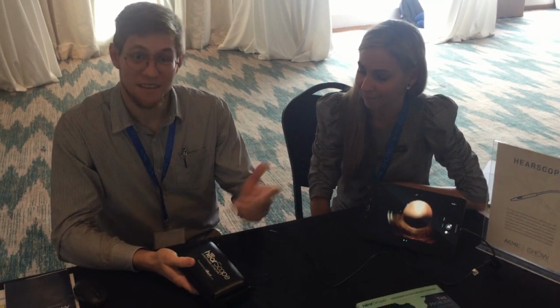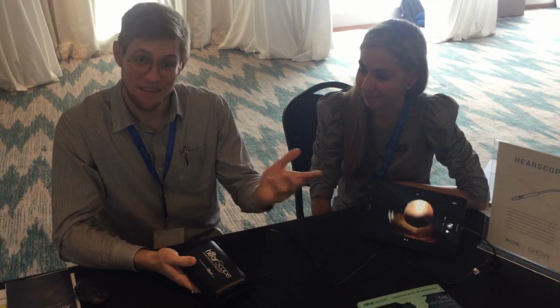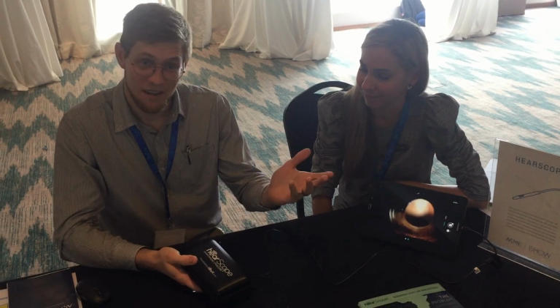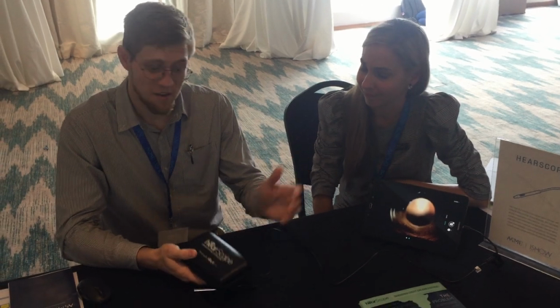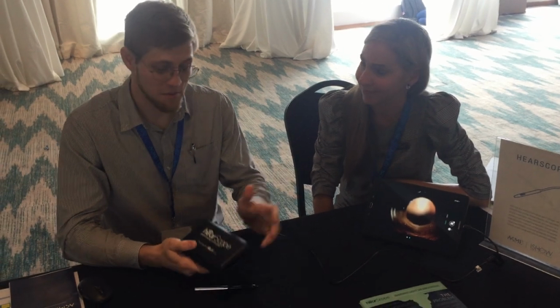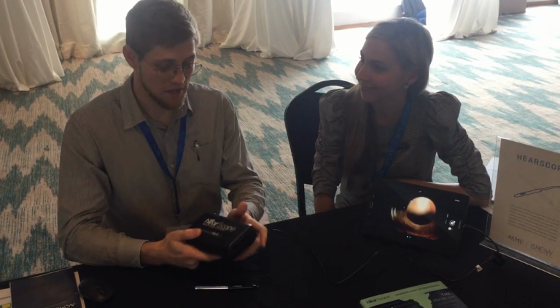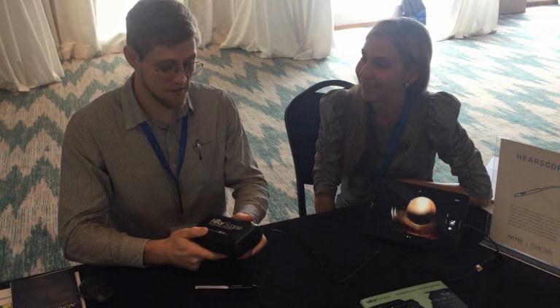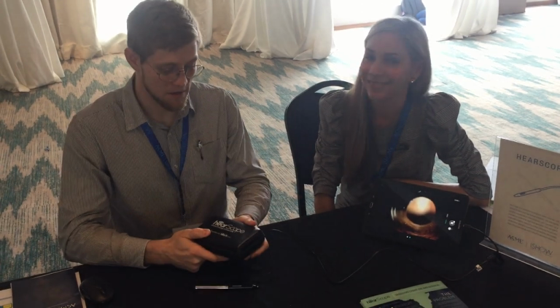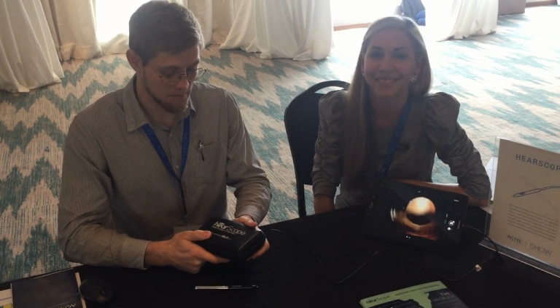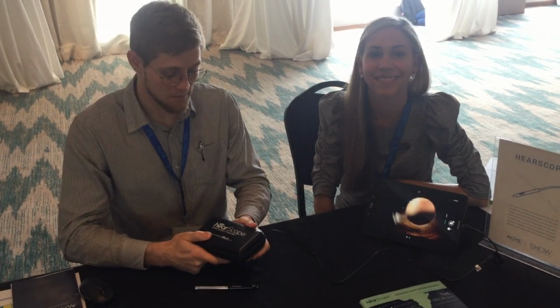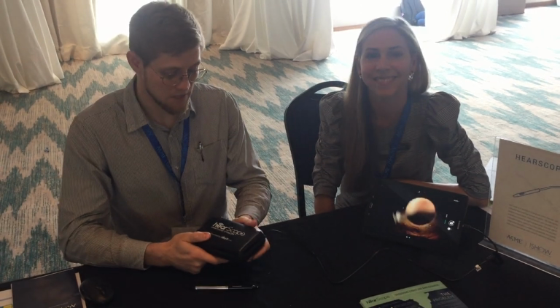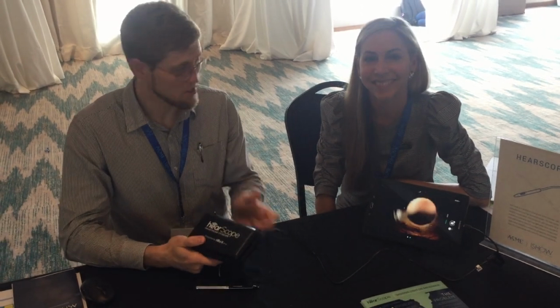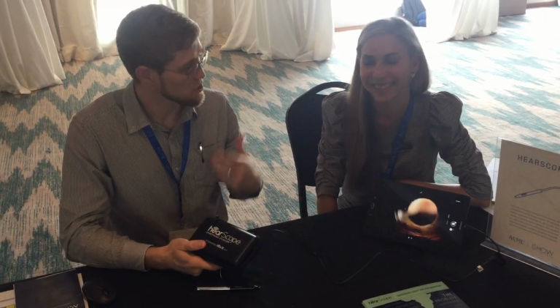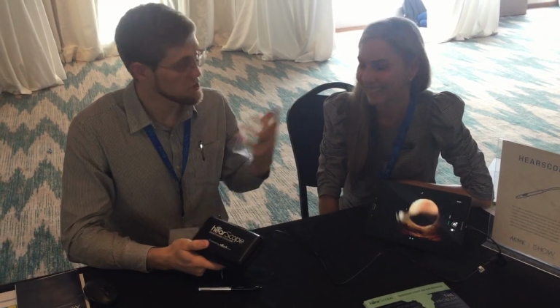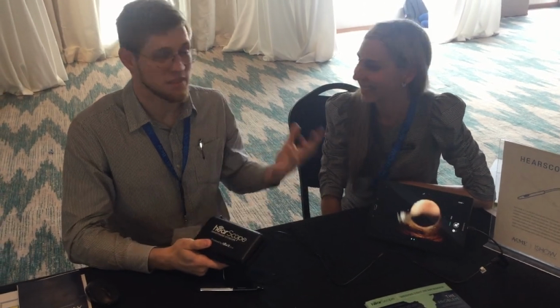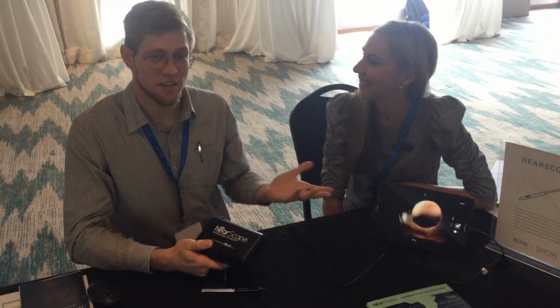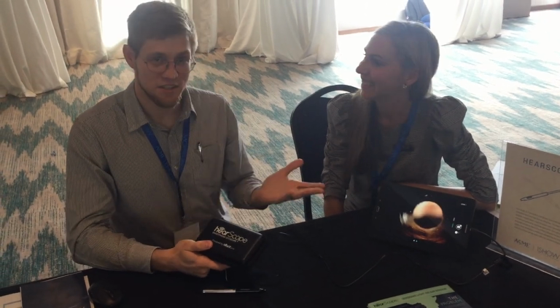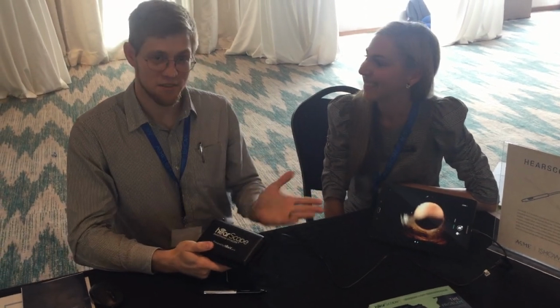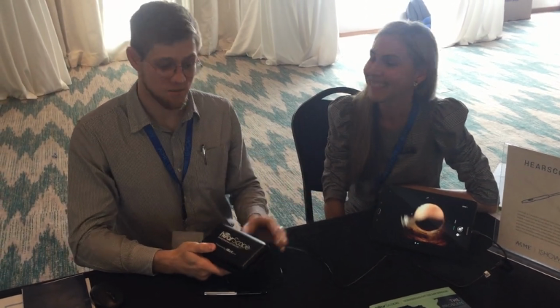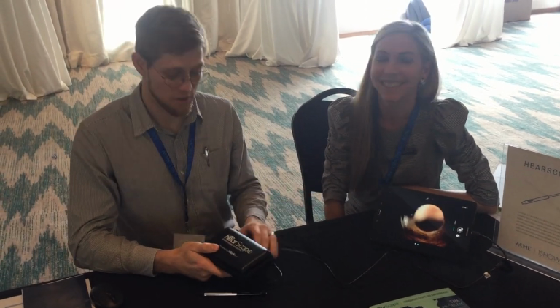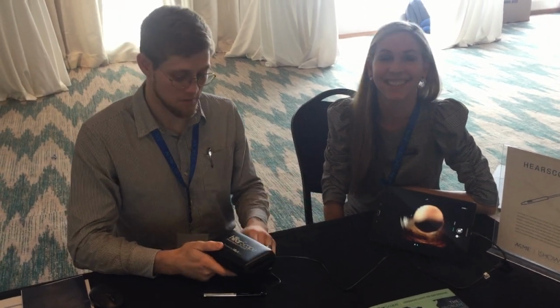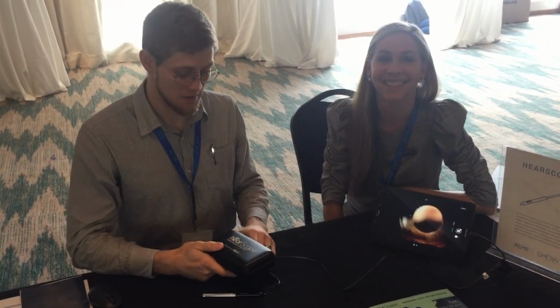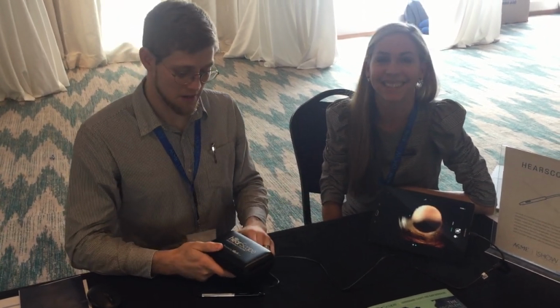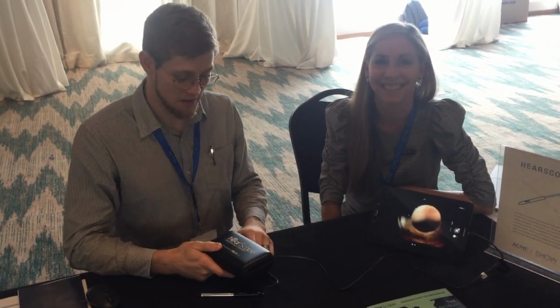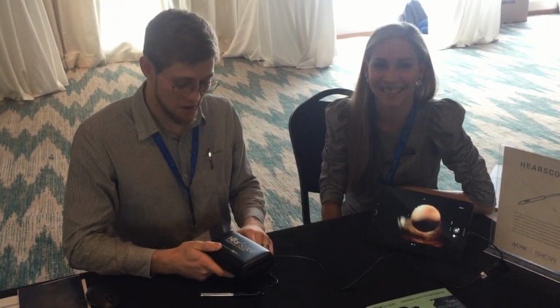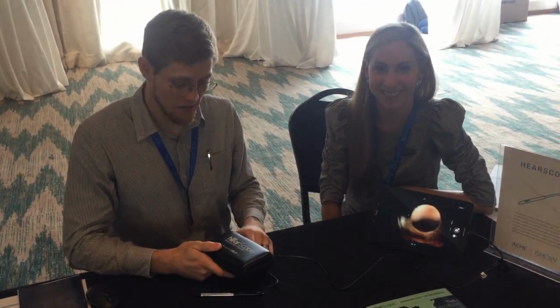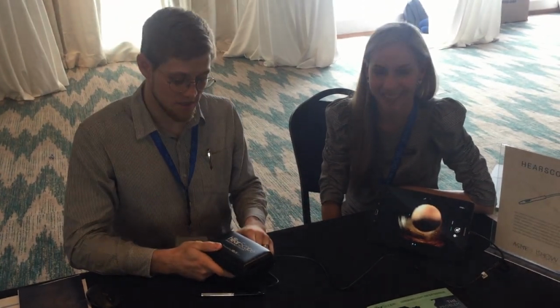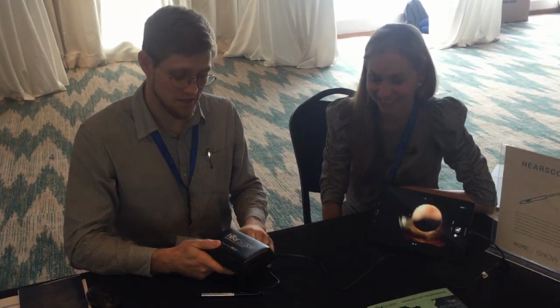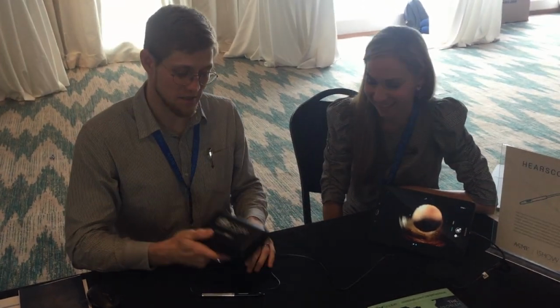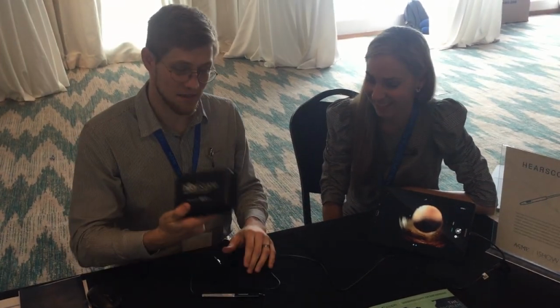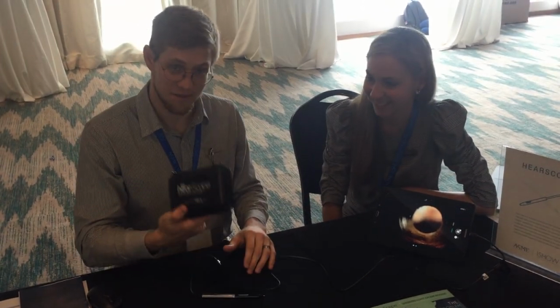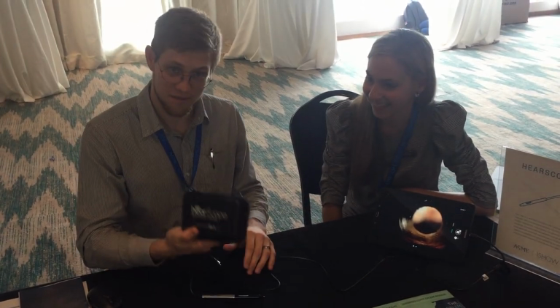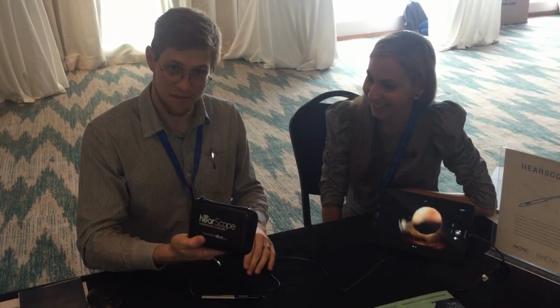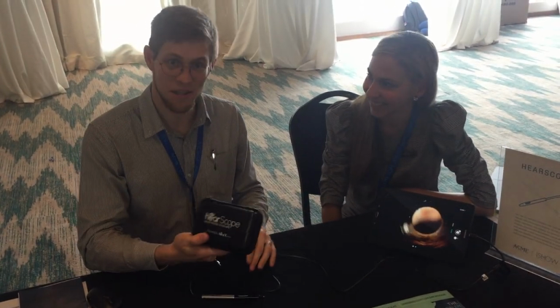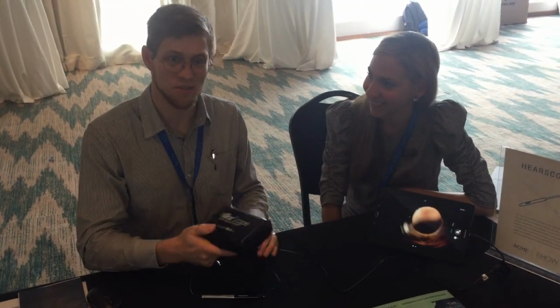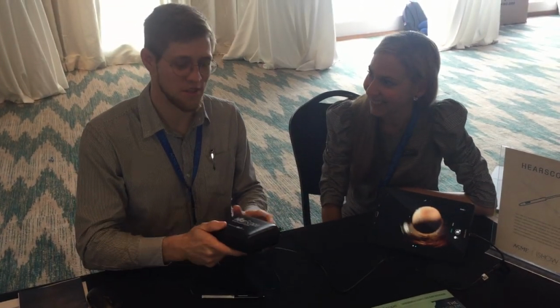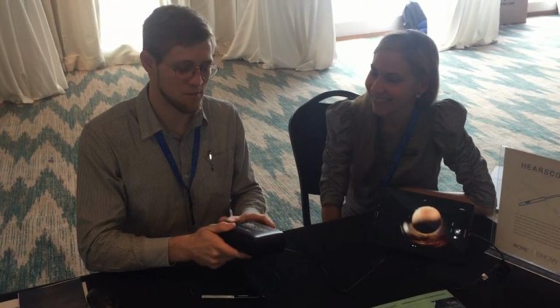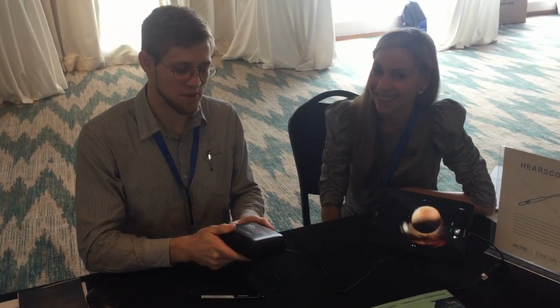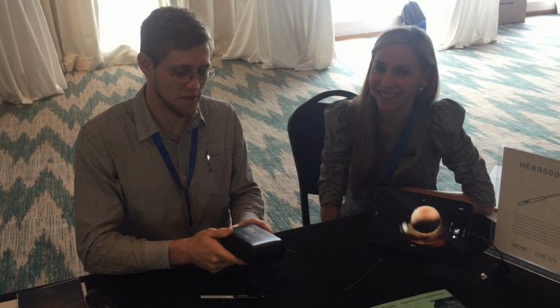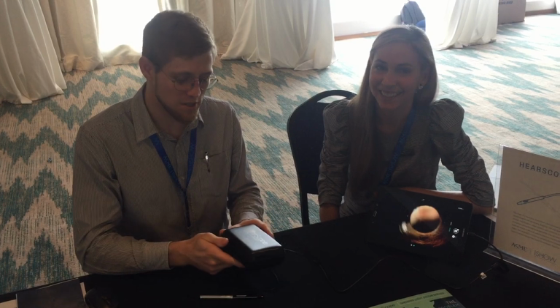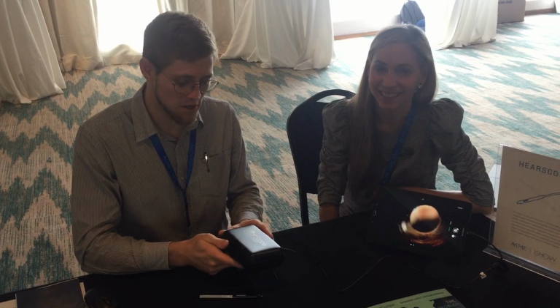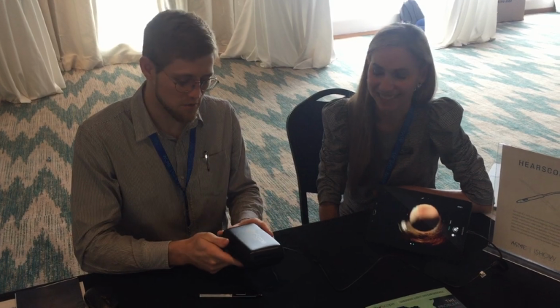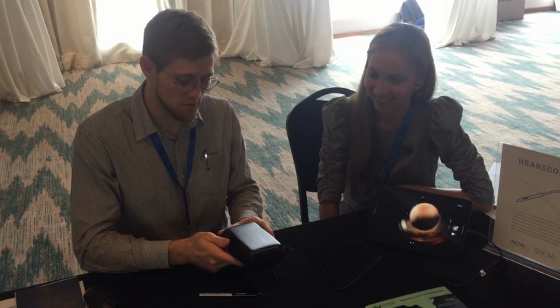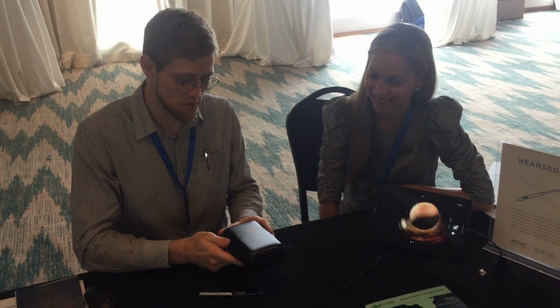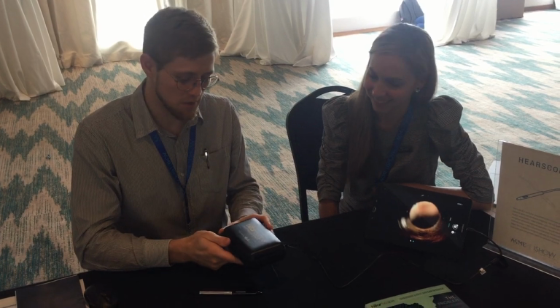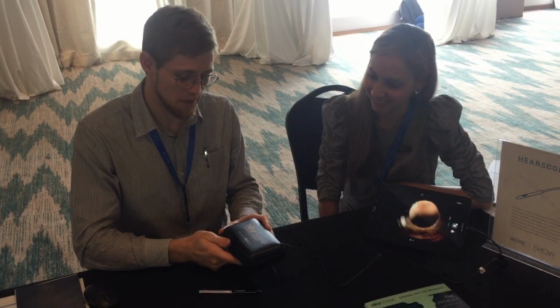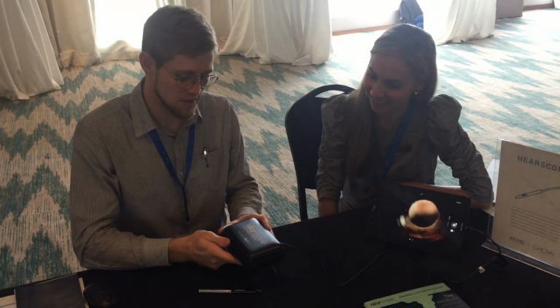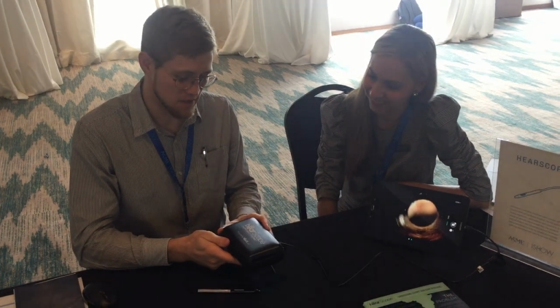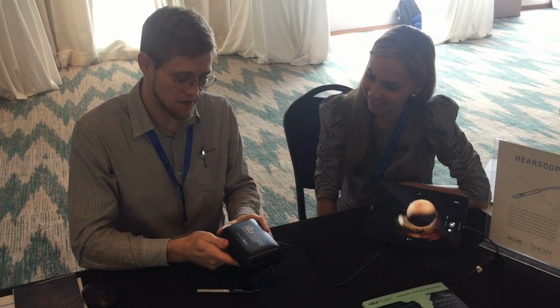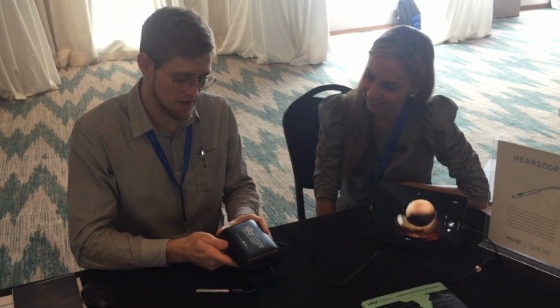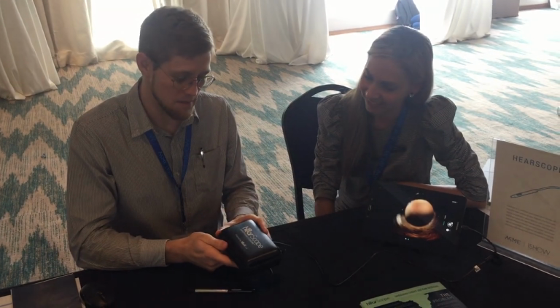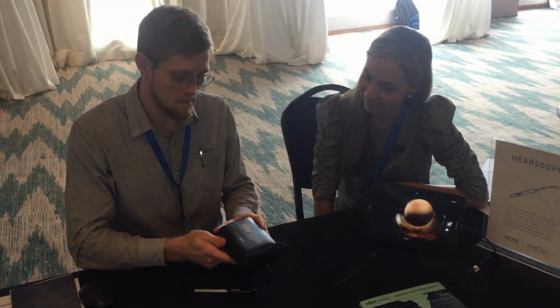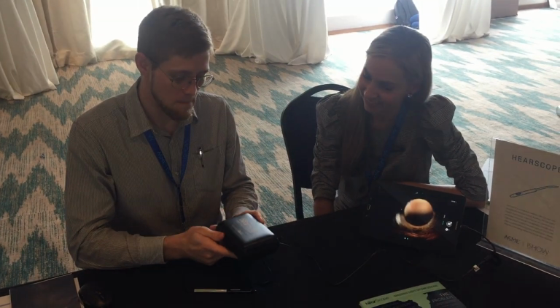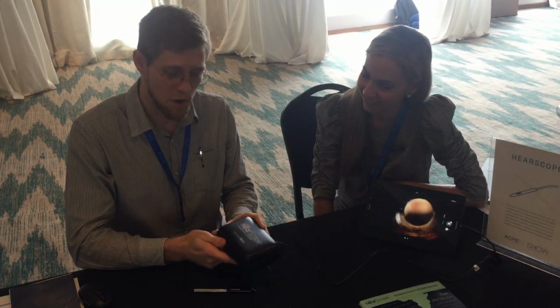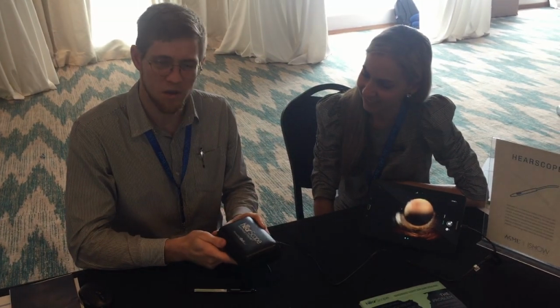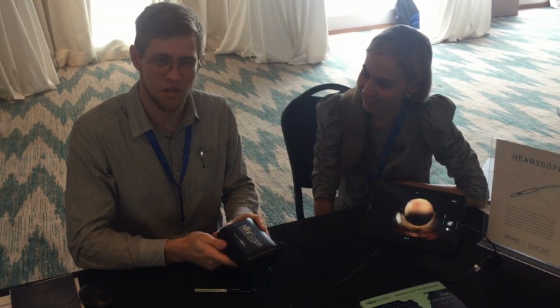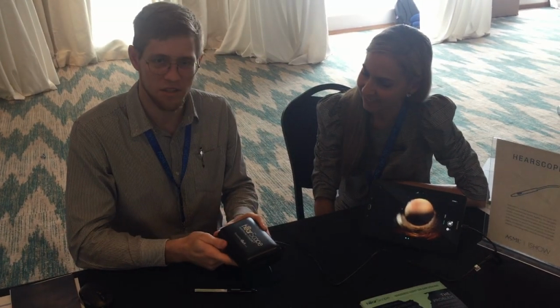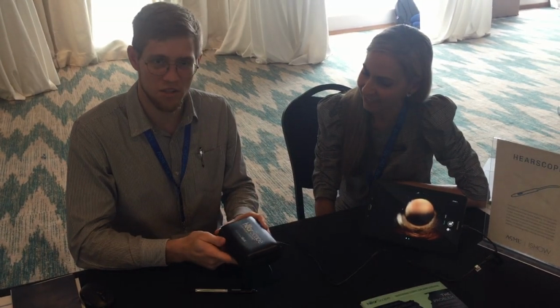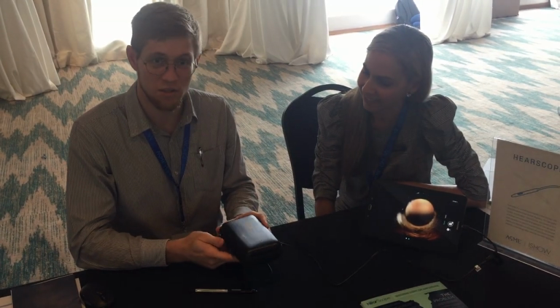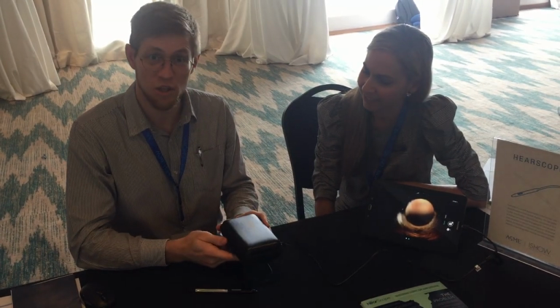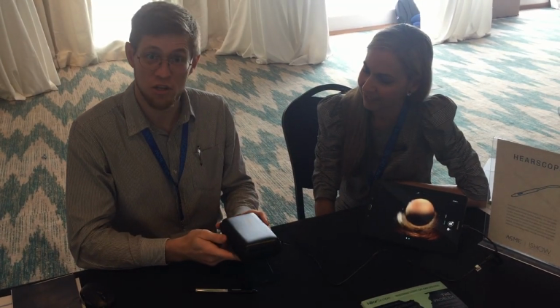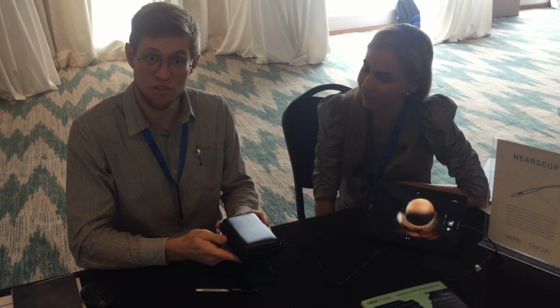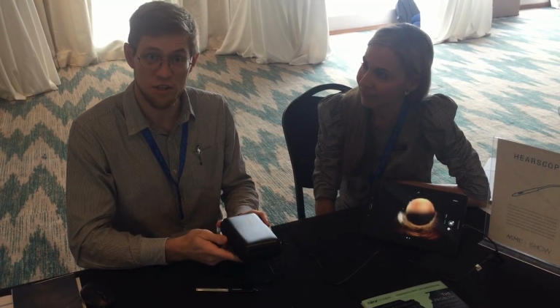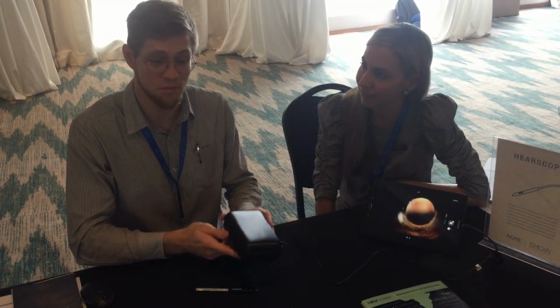Hi everybody, this is Yaku and Tasha from HairX. I'd like to demo the EarScope for you — it's a mobile digital otoscope.